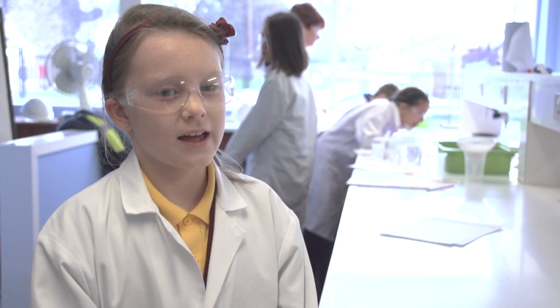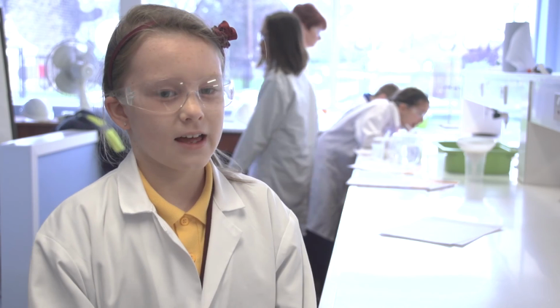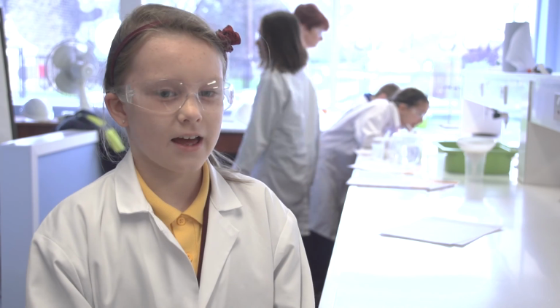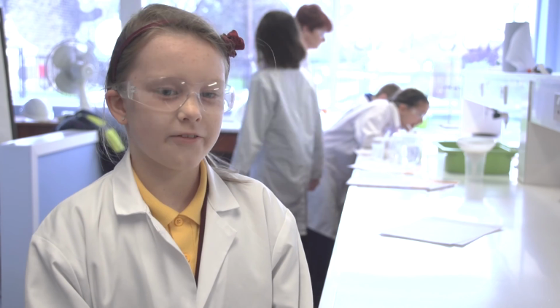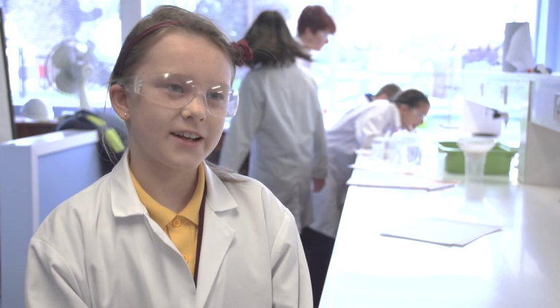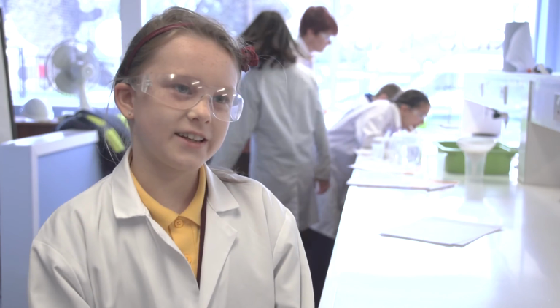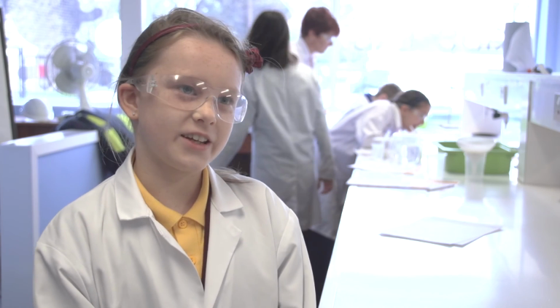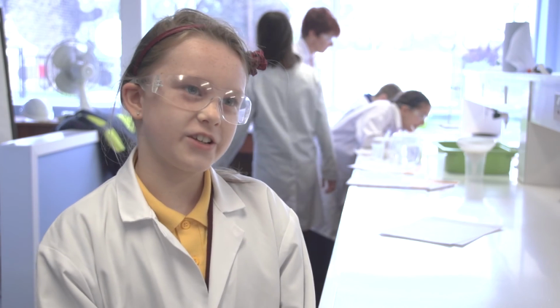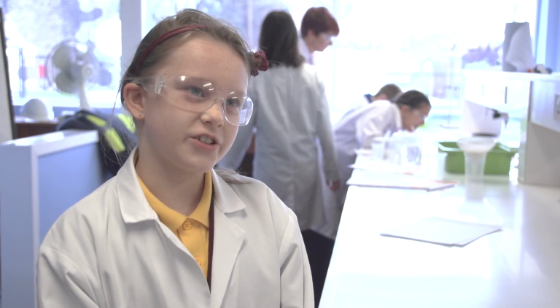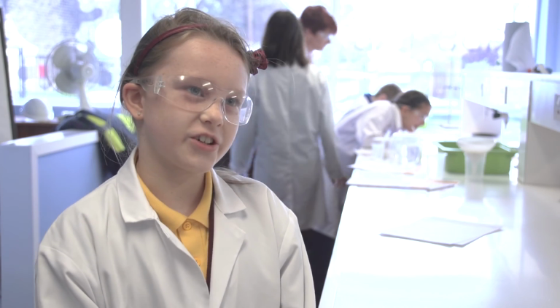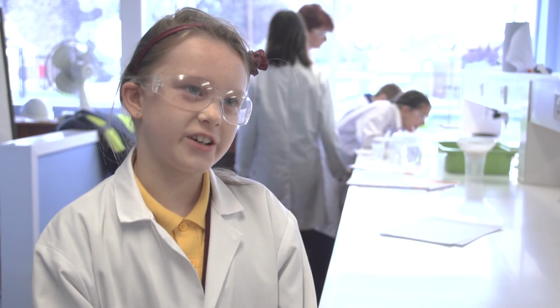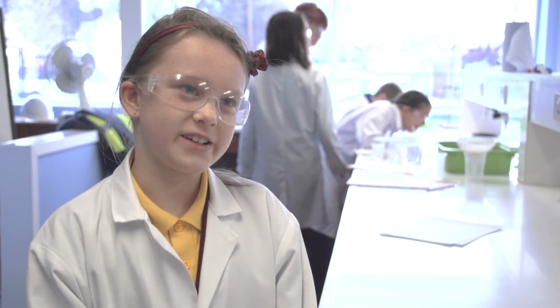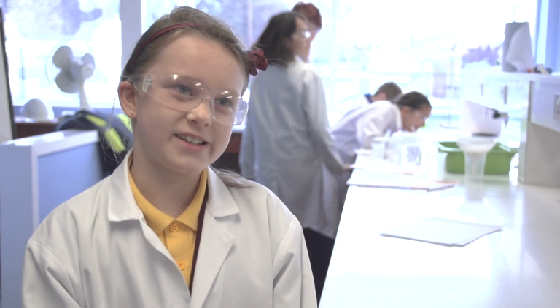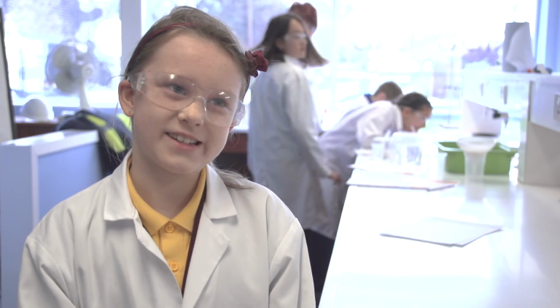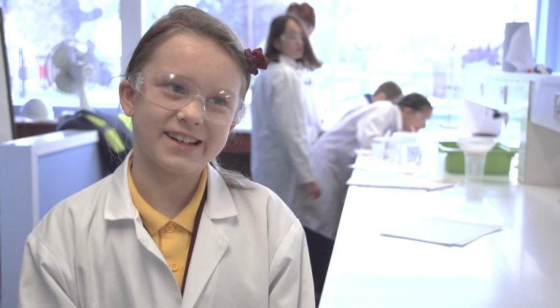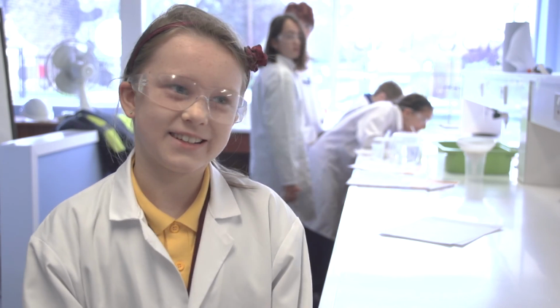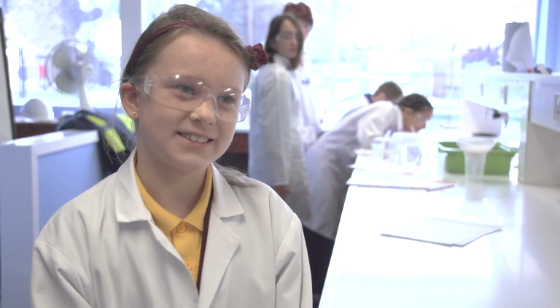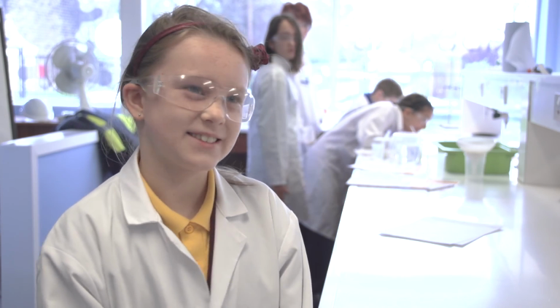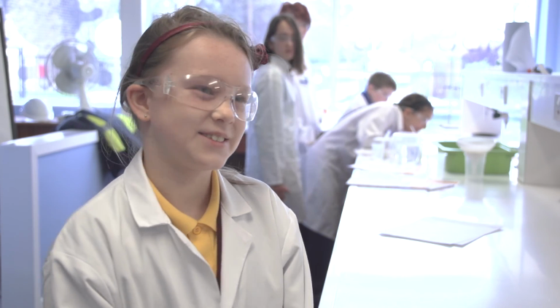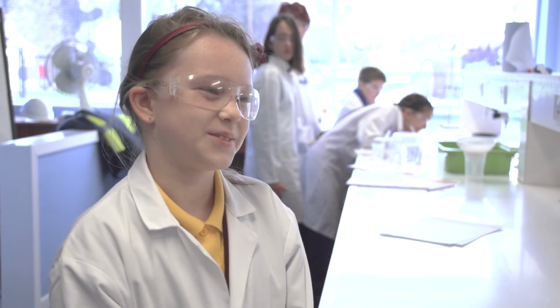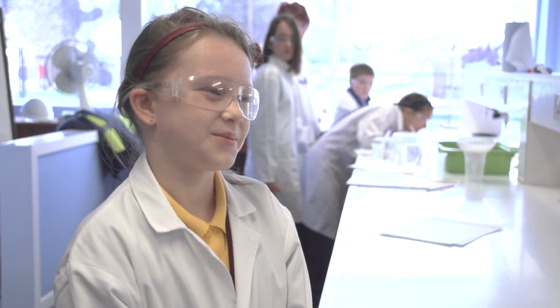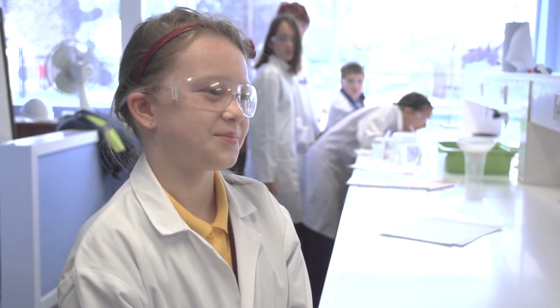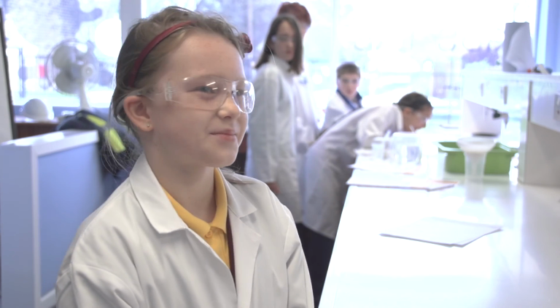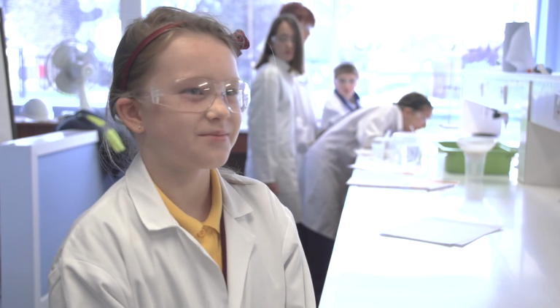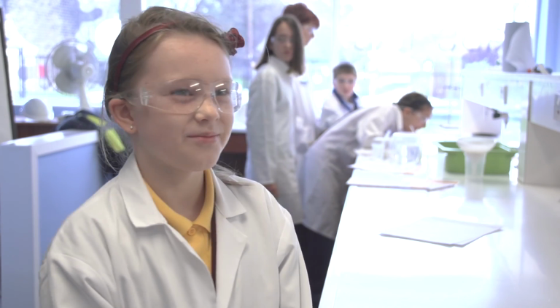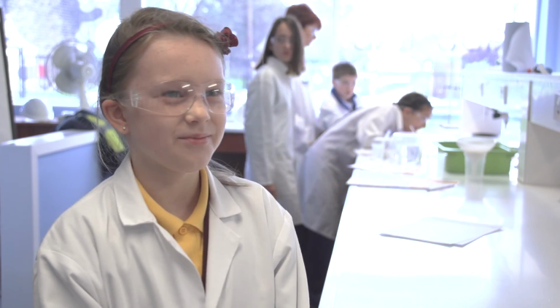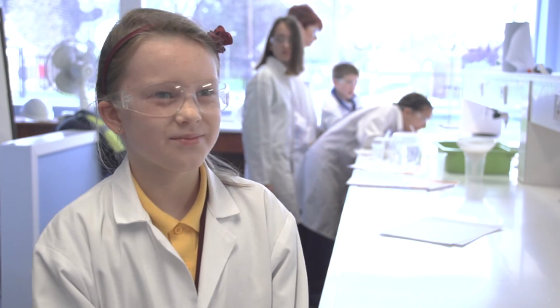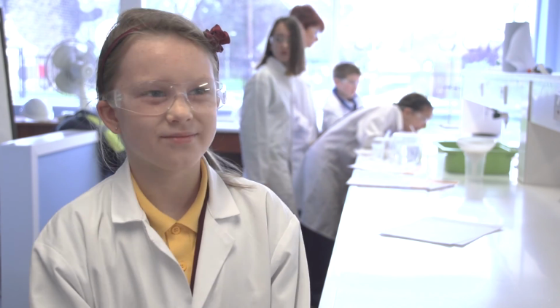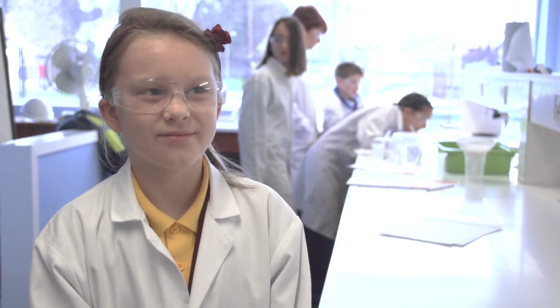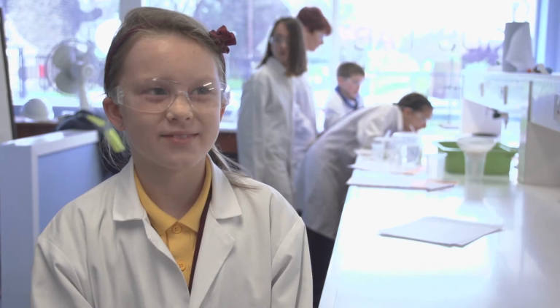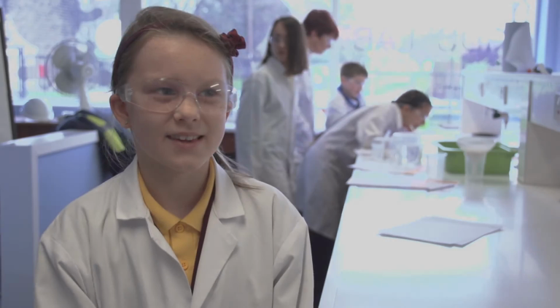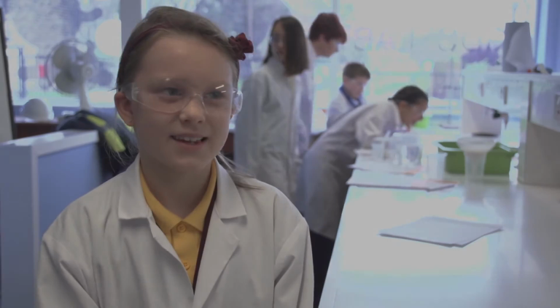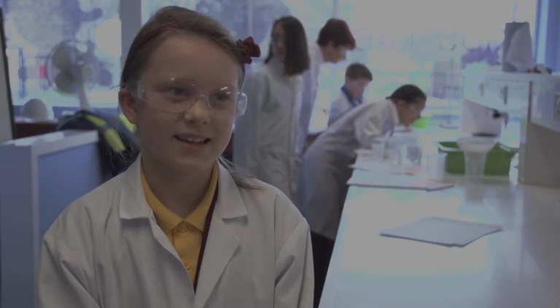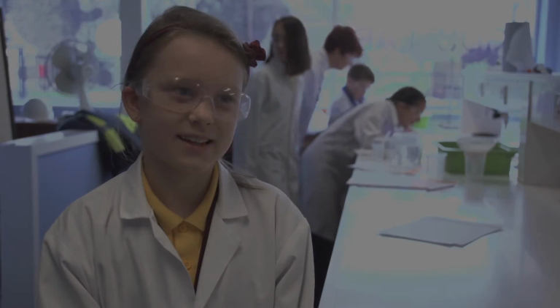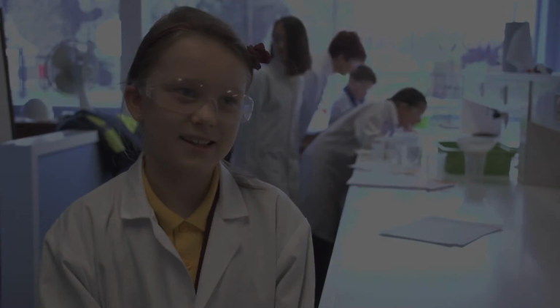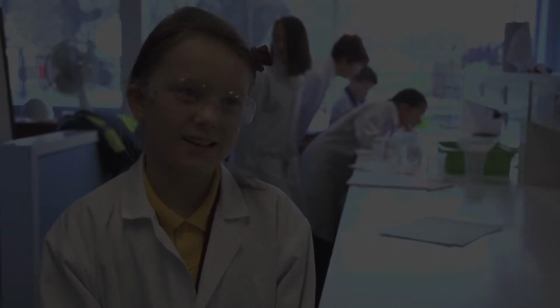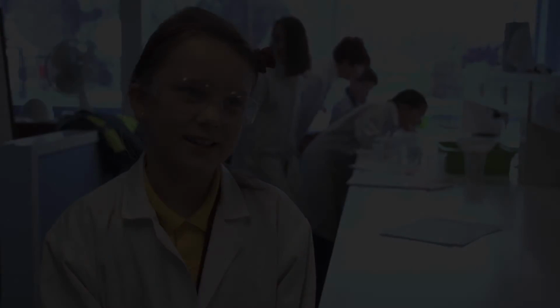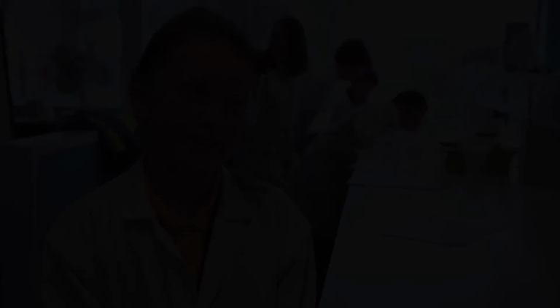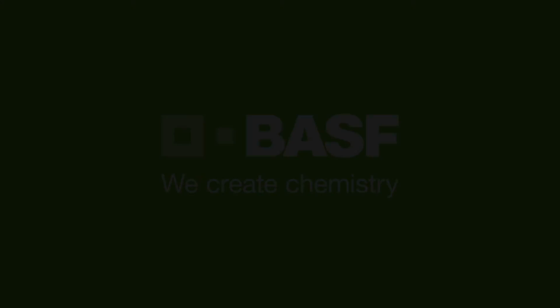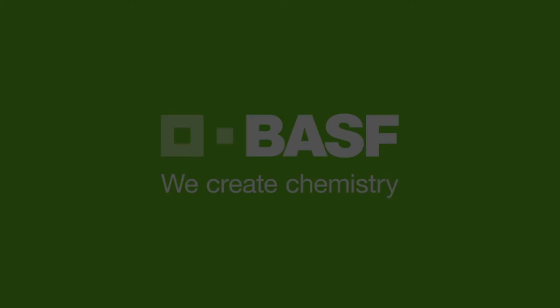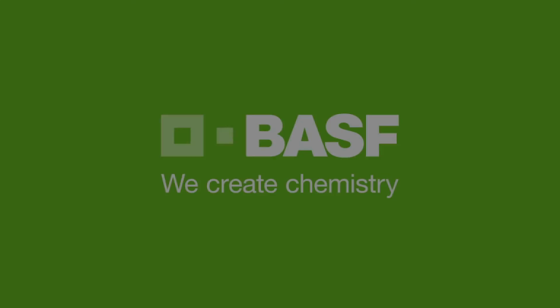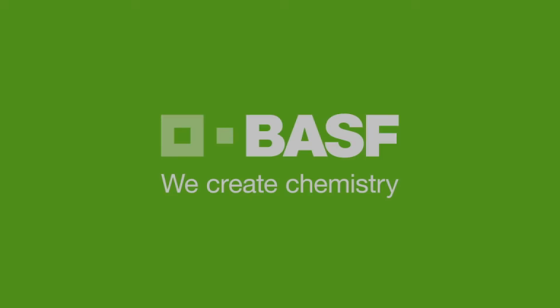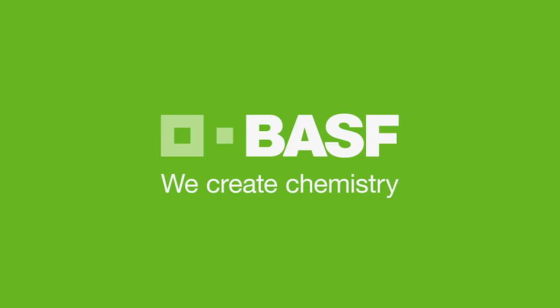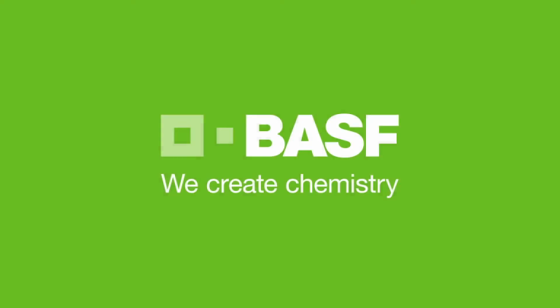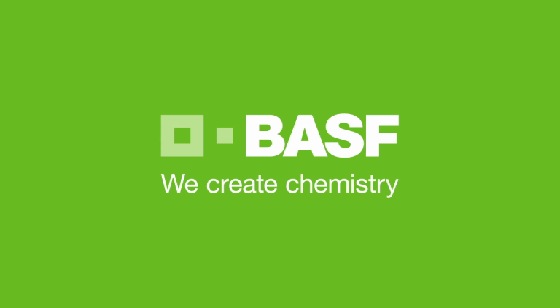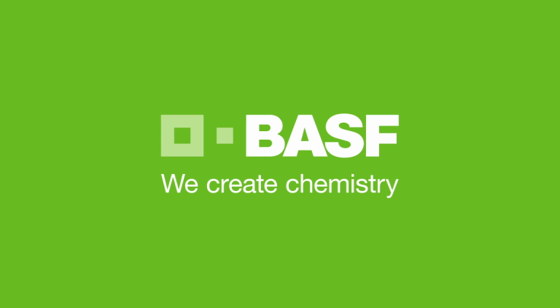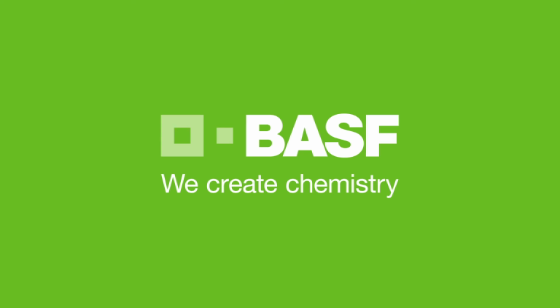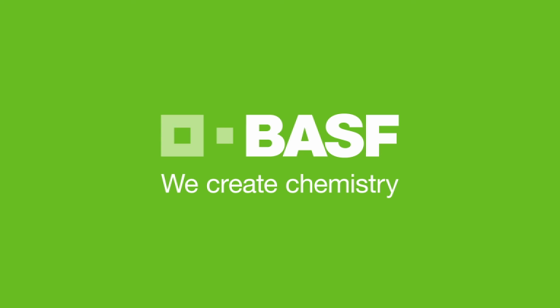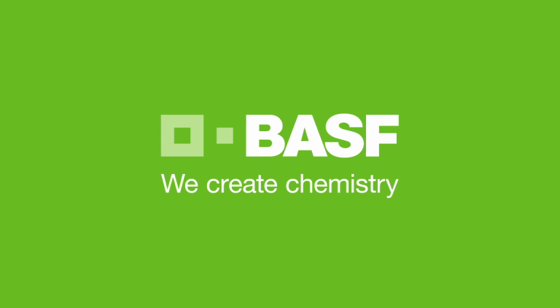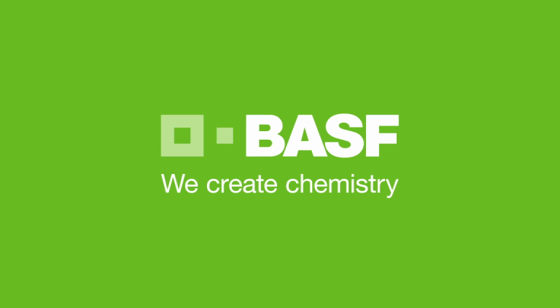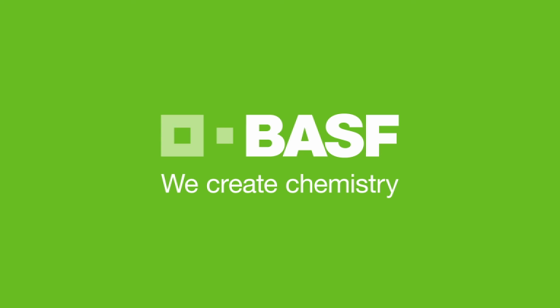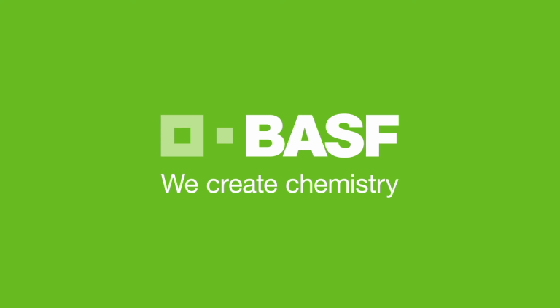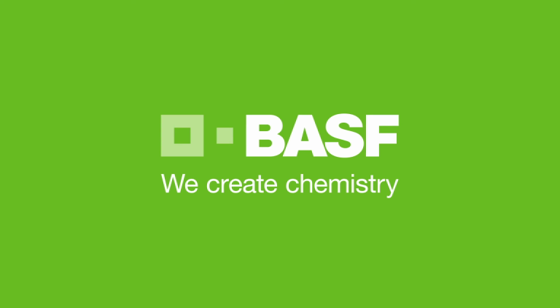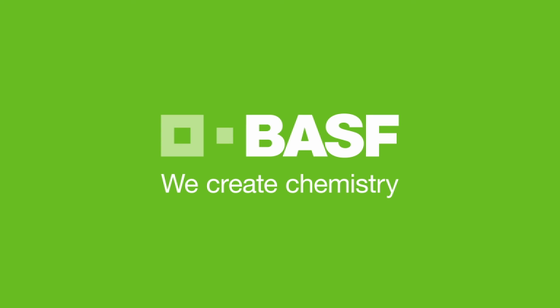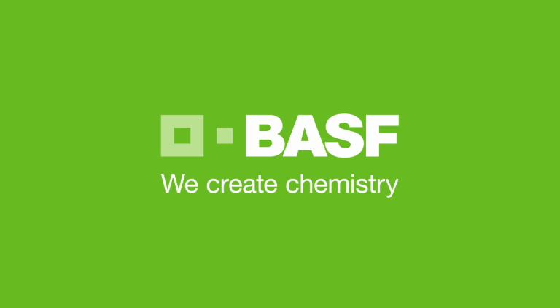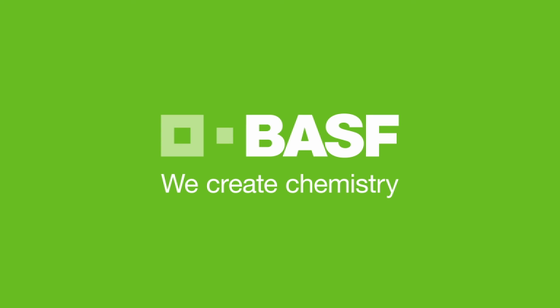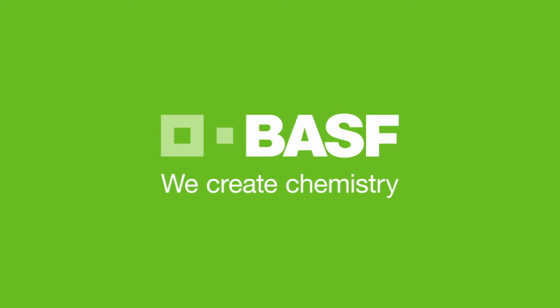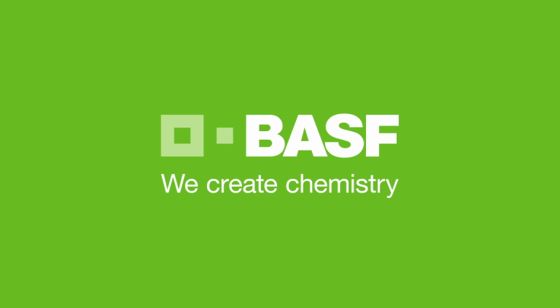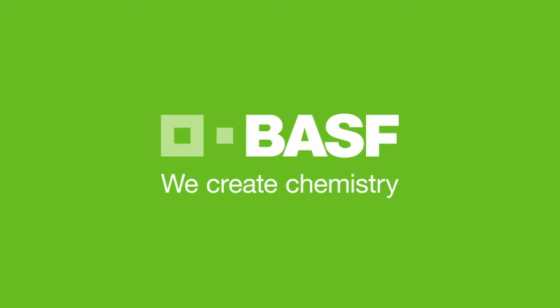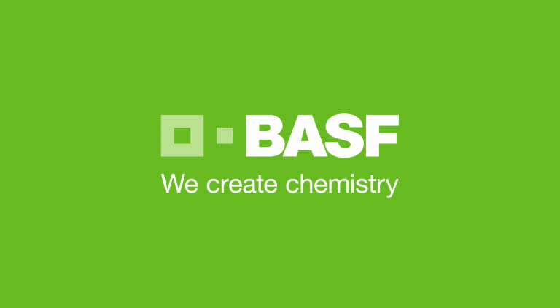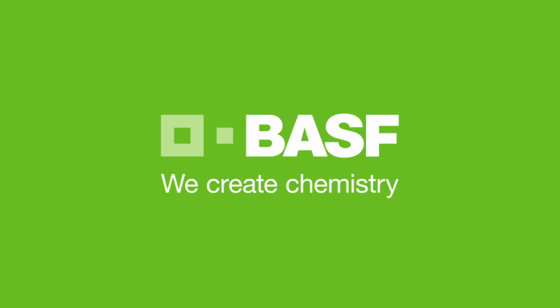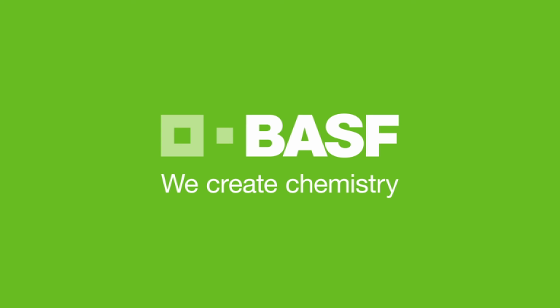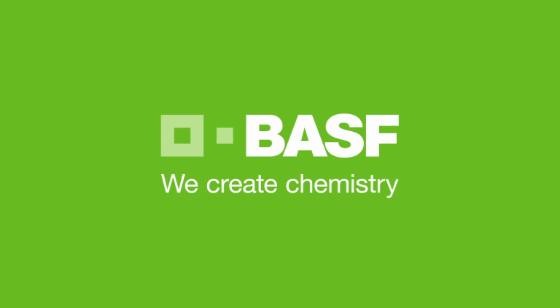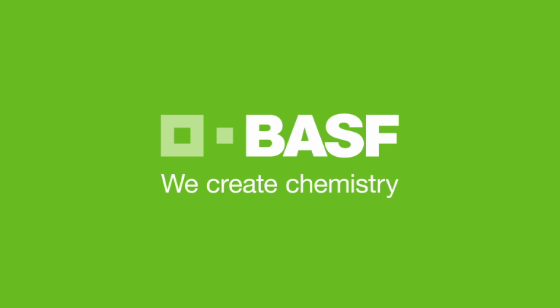I really enjoyed today. BASF. We create chemistry.